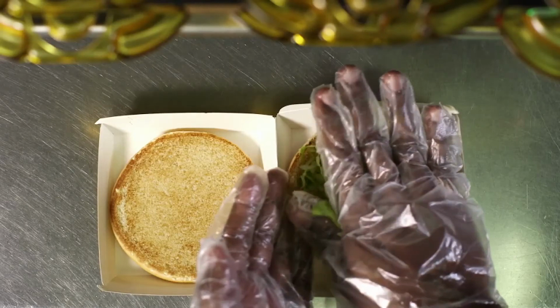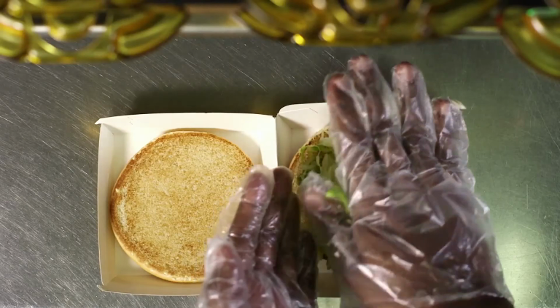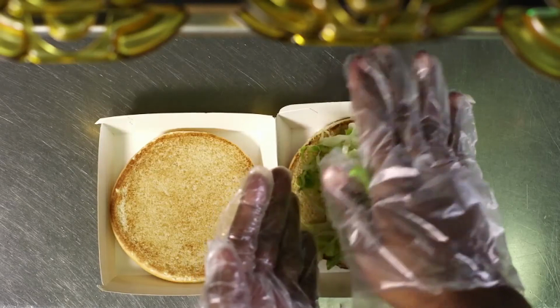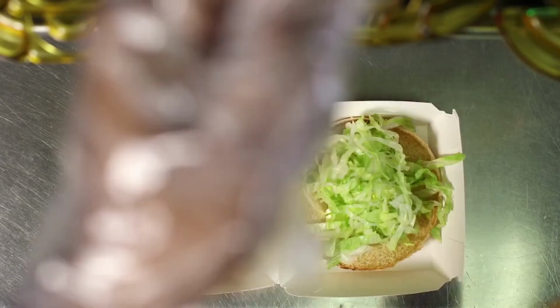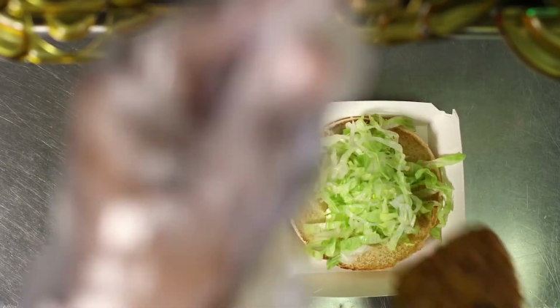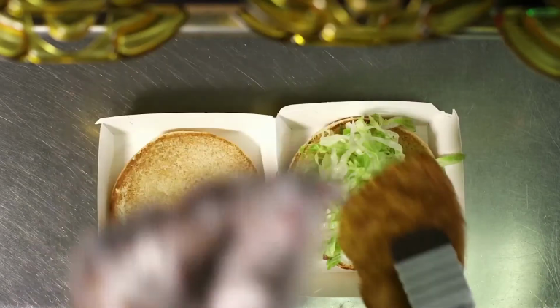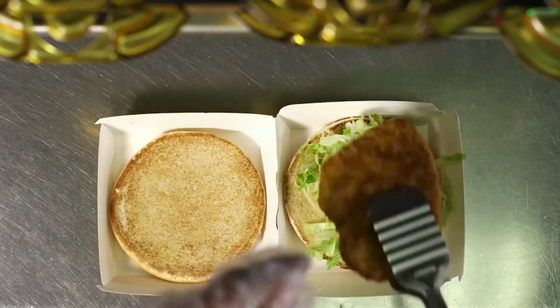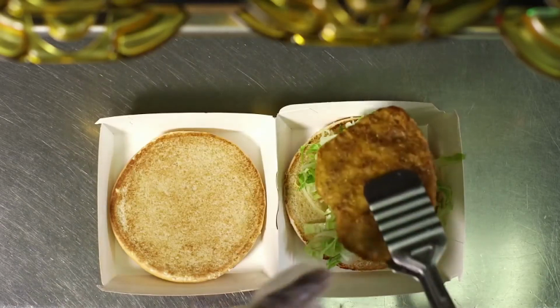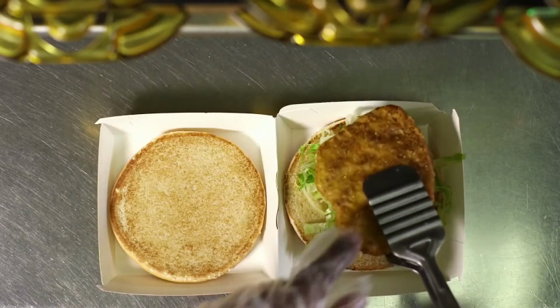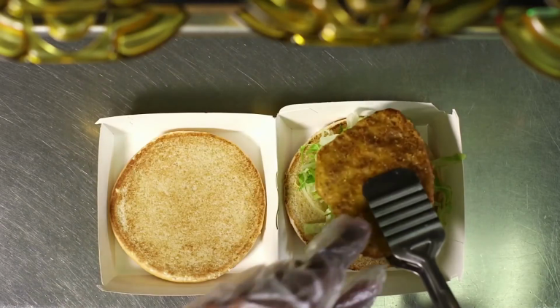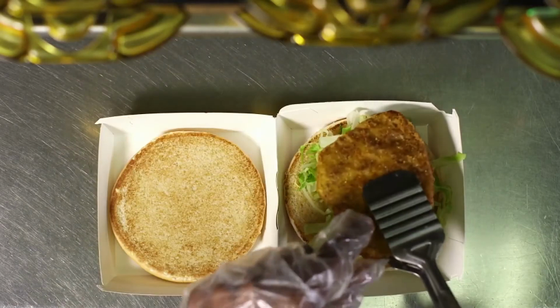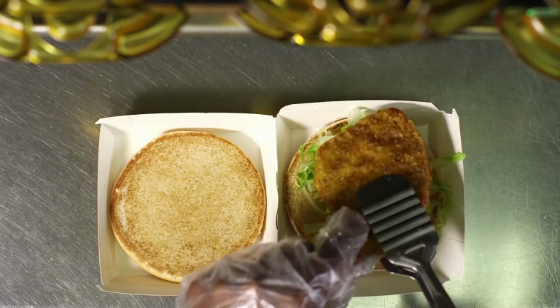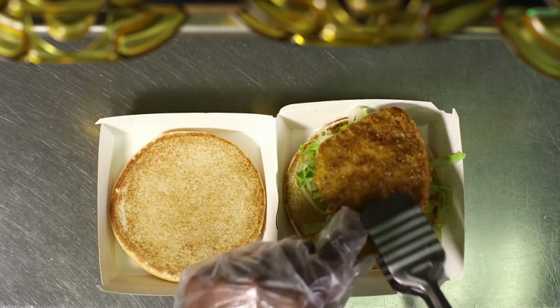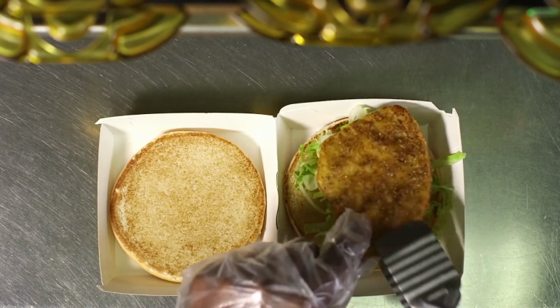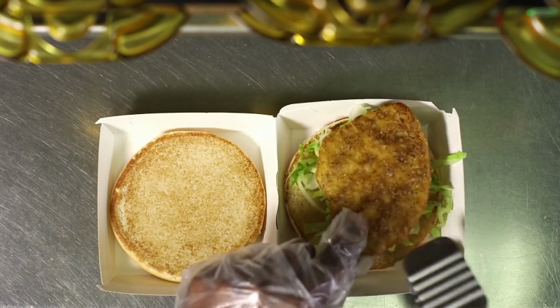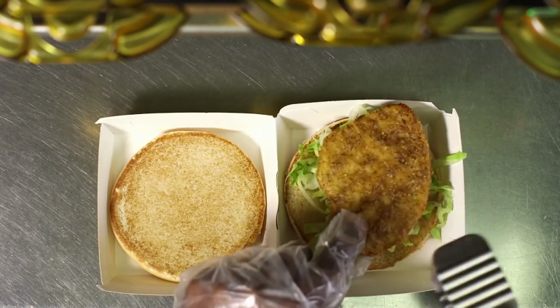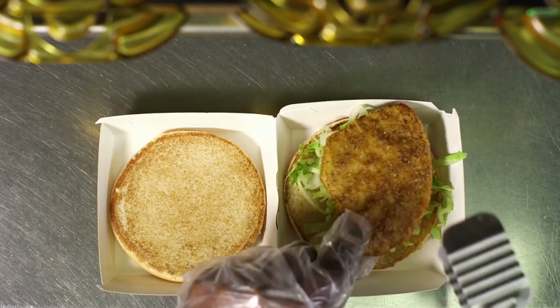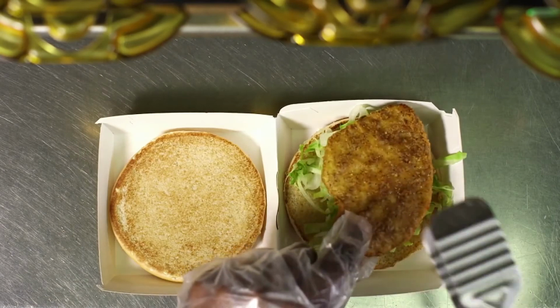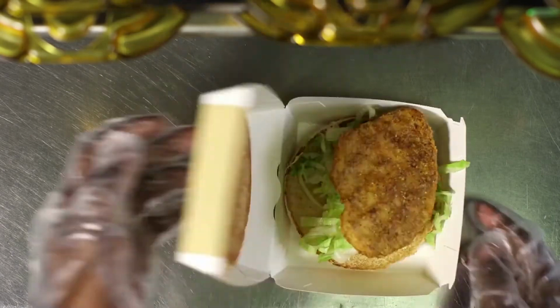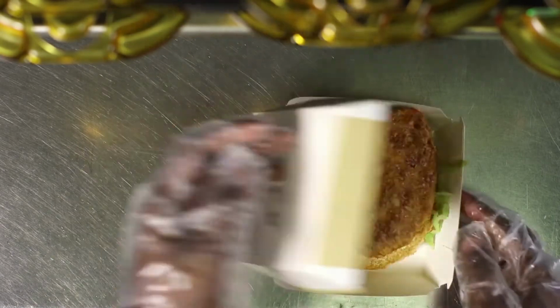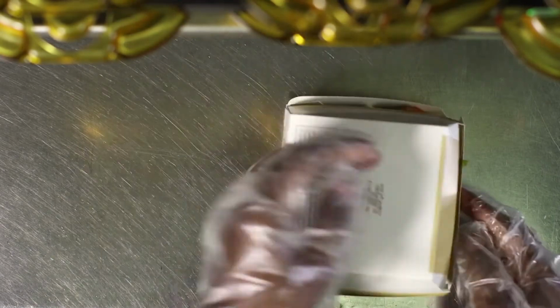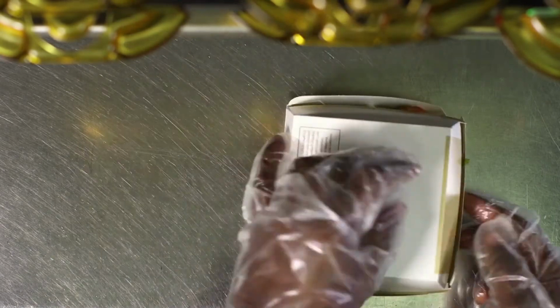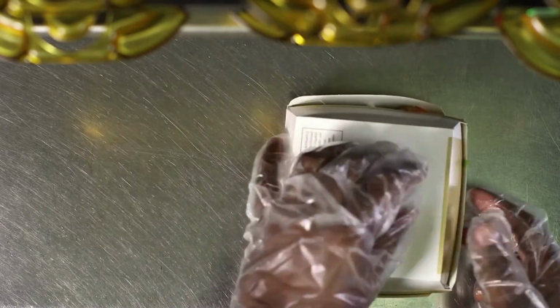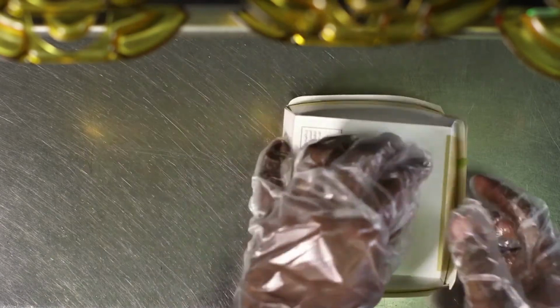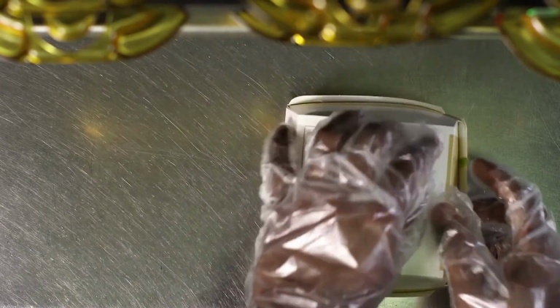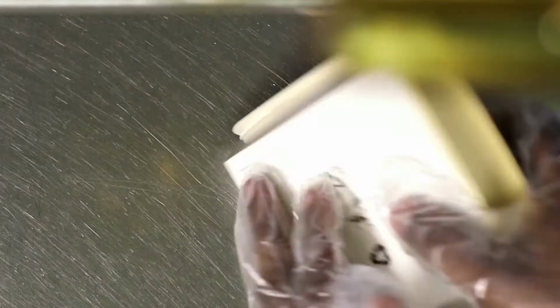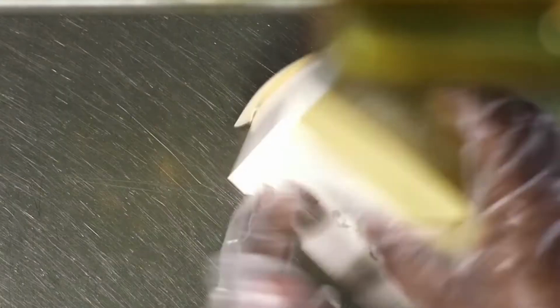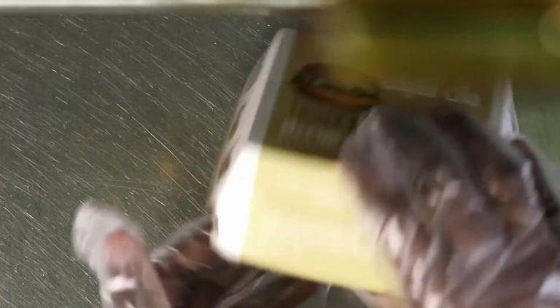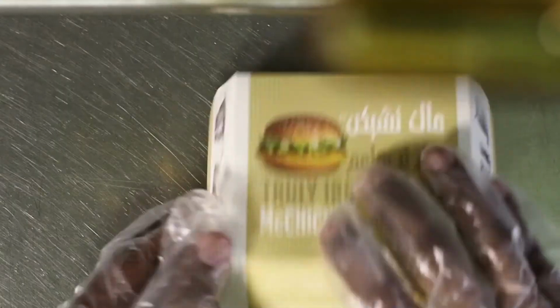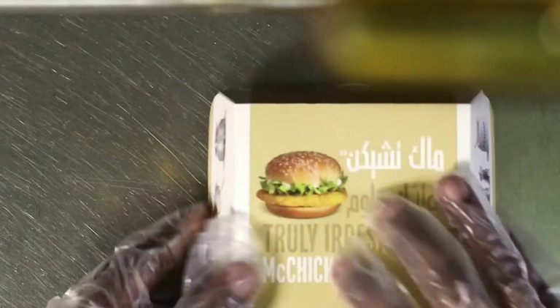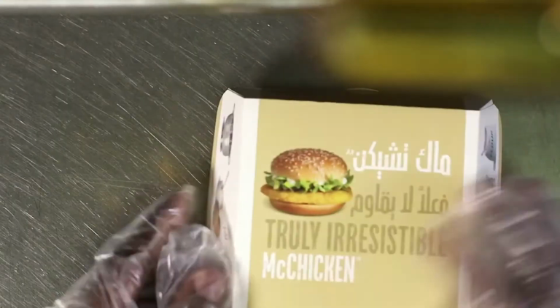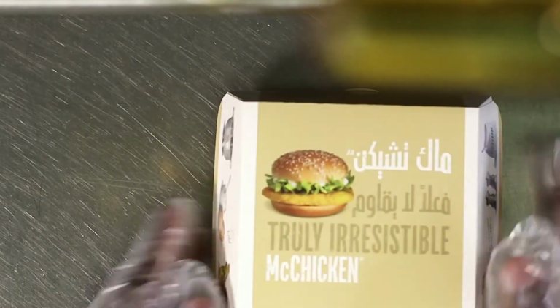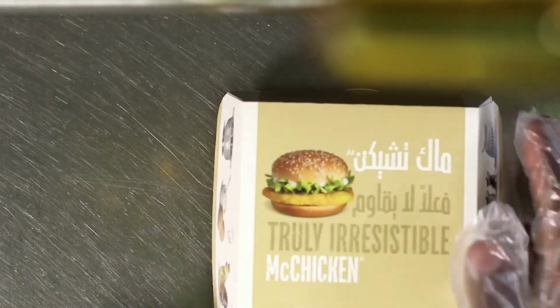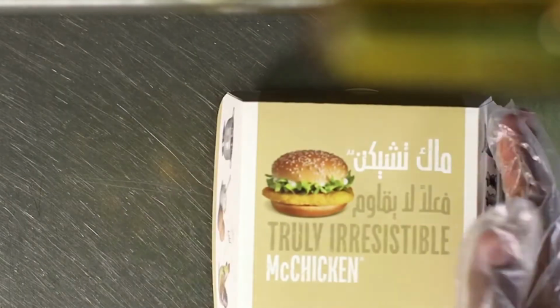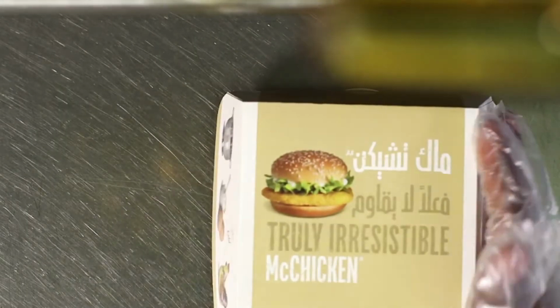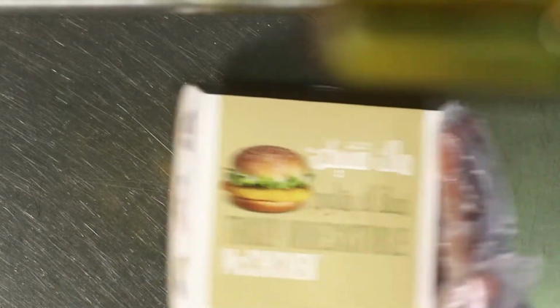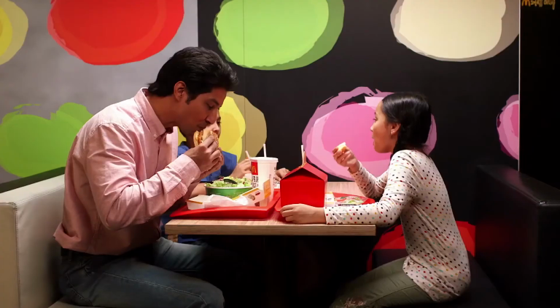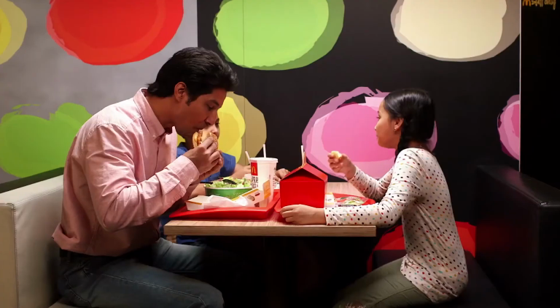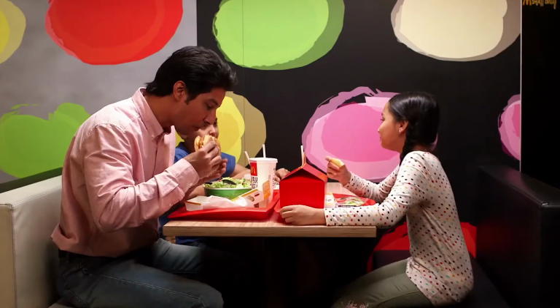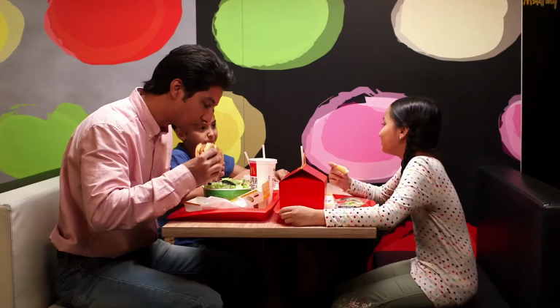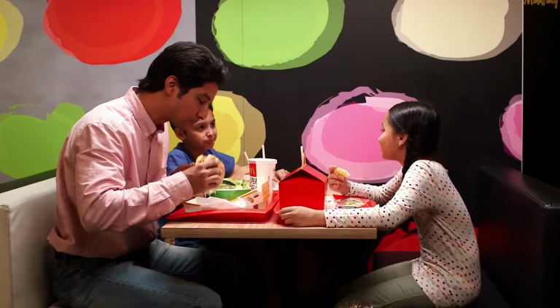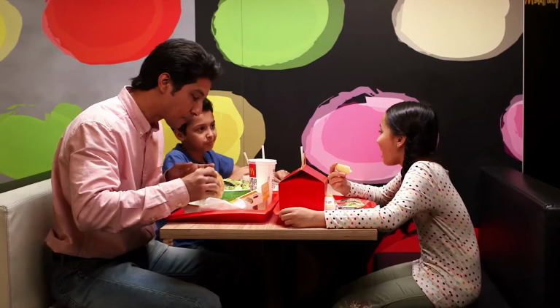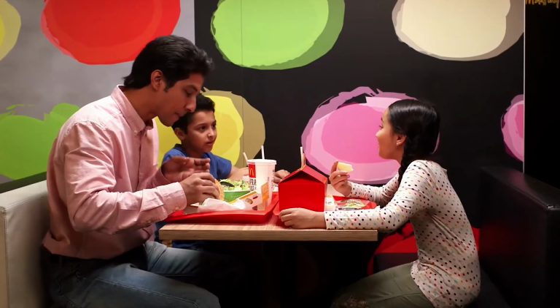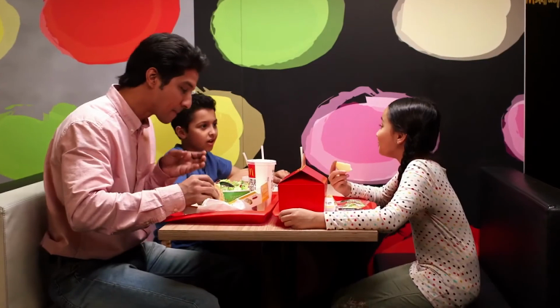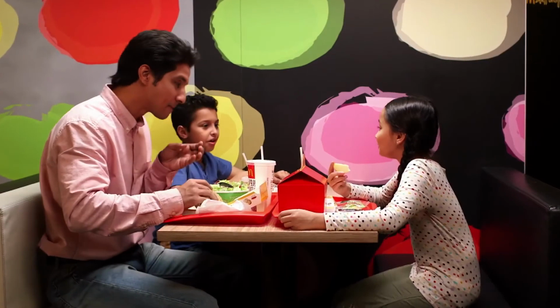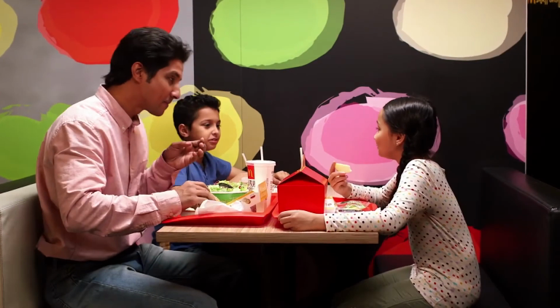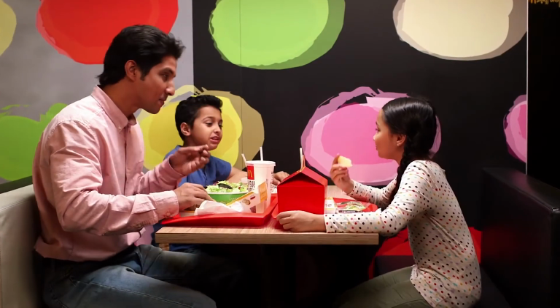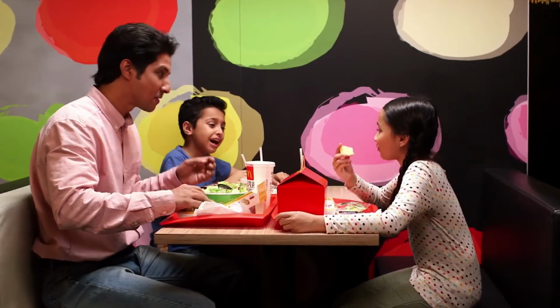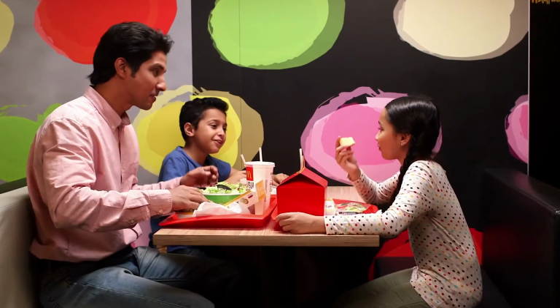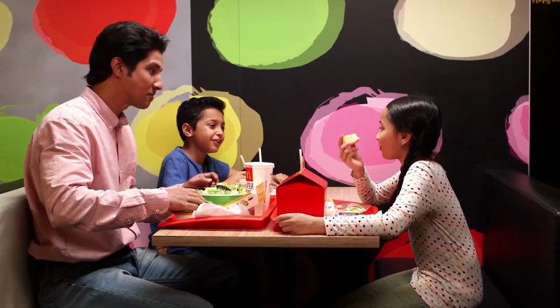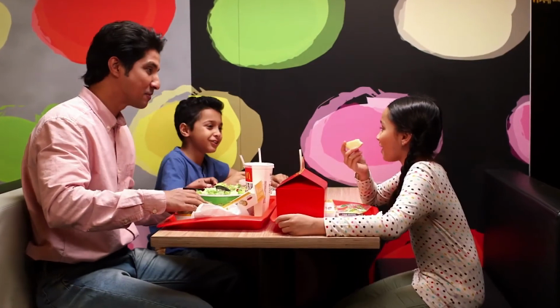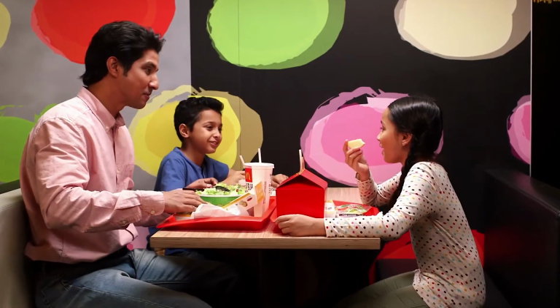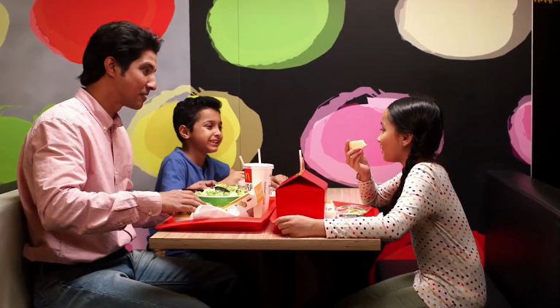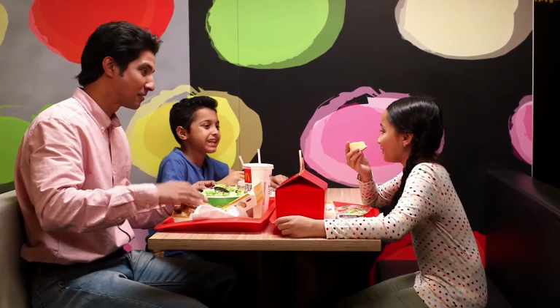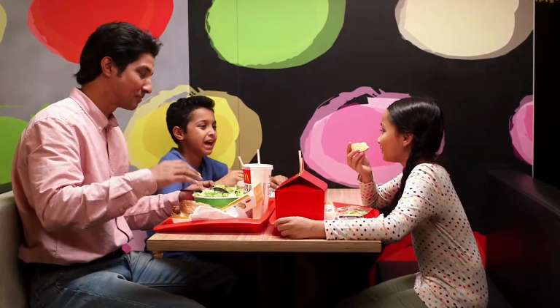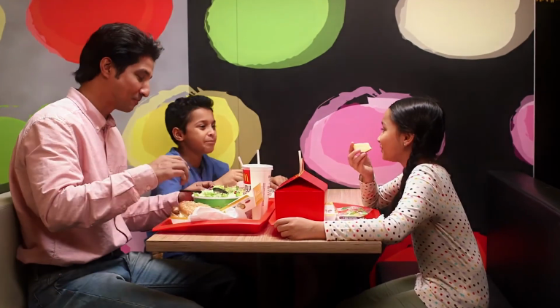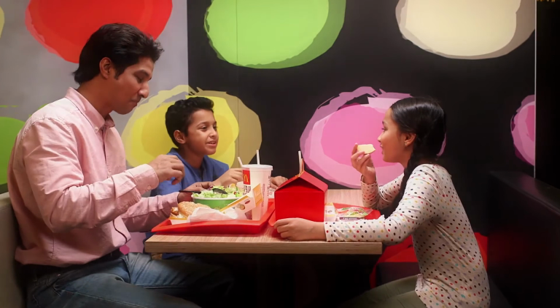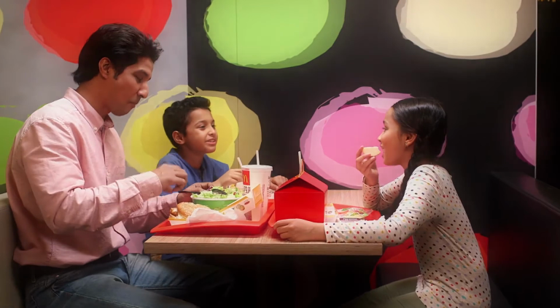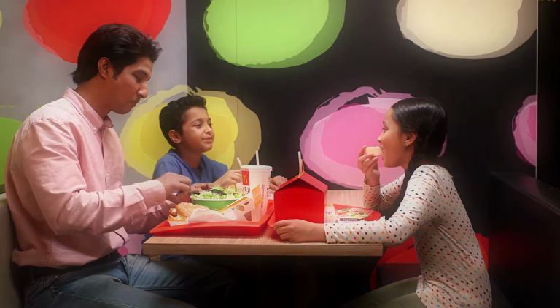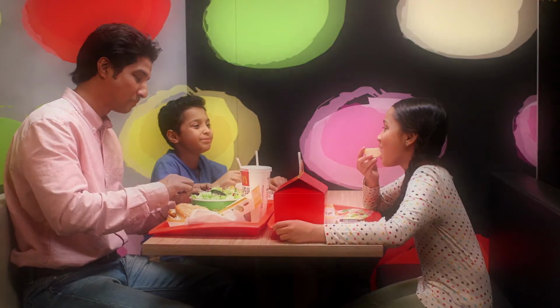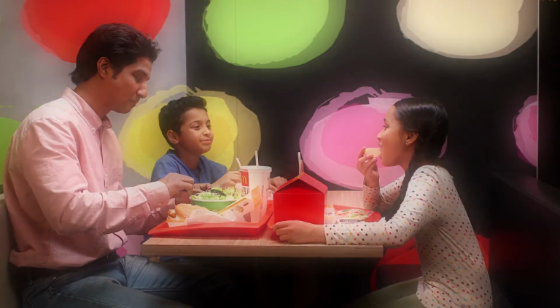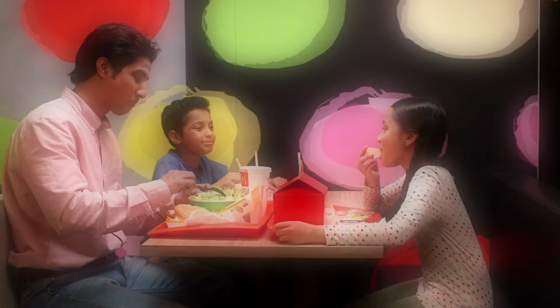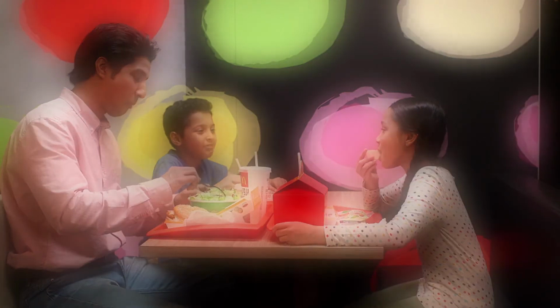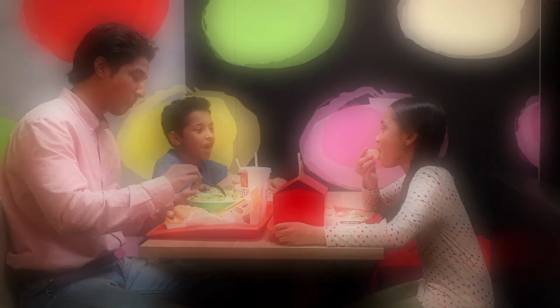And that's how our produce is always deliciously fresh. Curious about more? Watch our other videos.